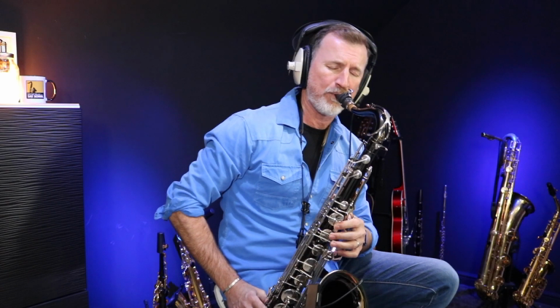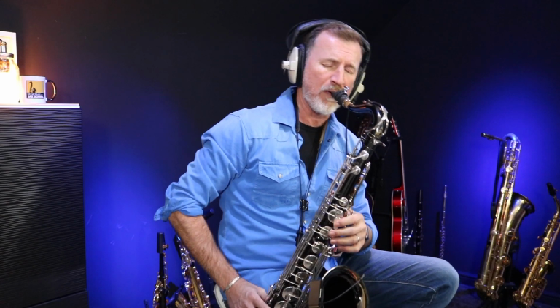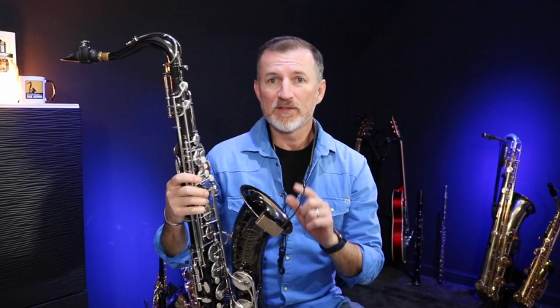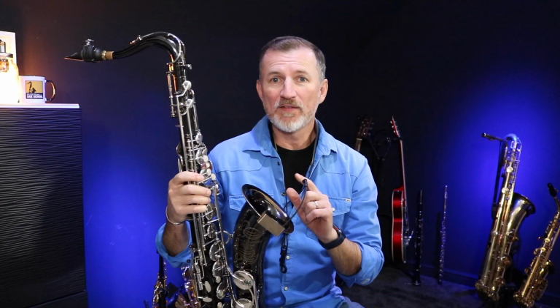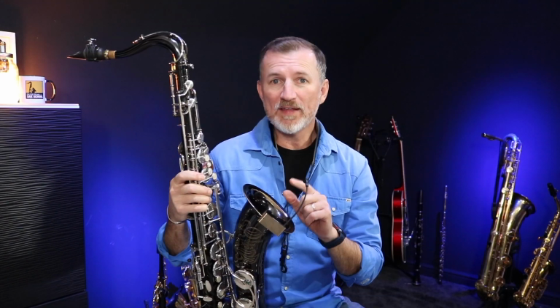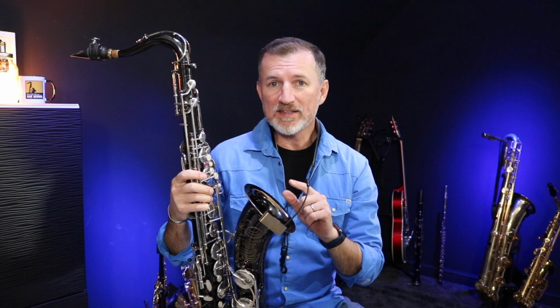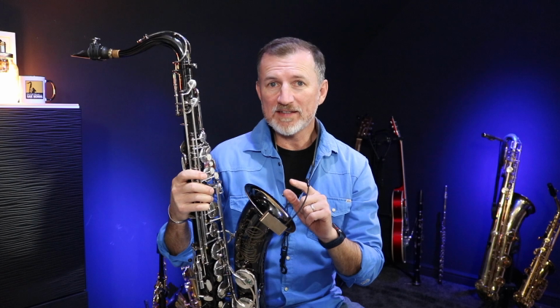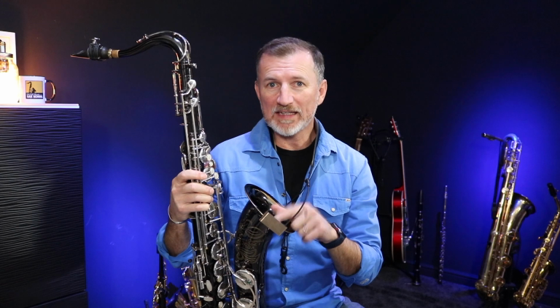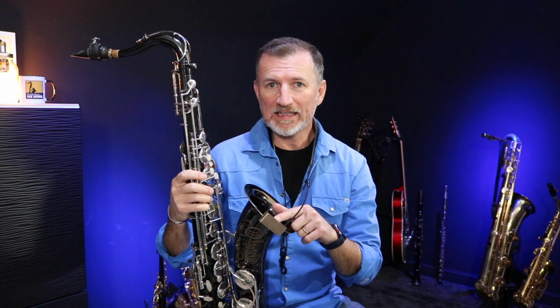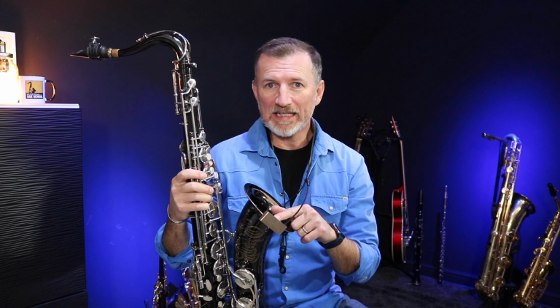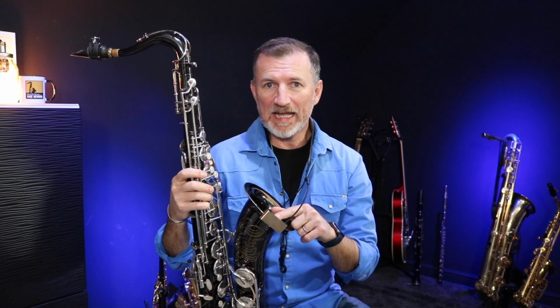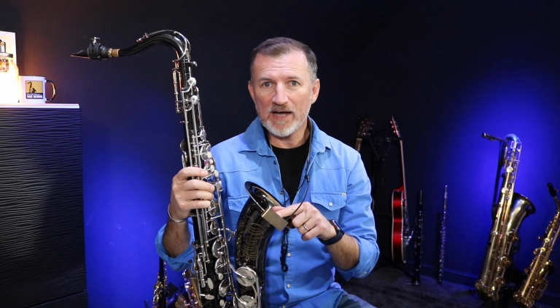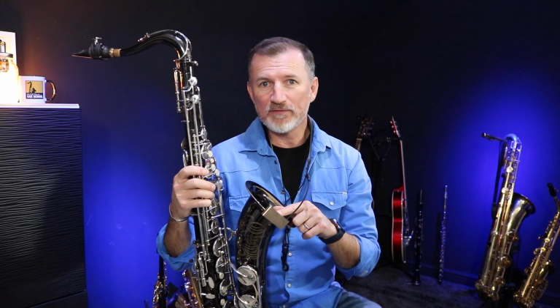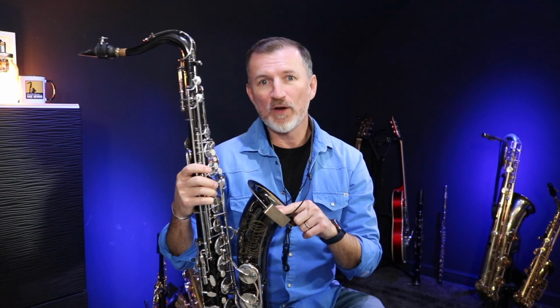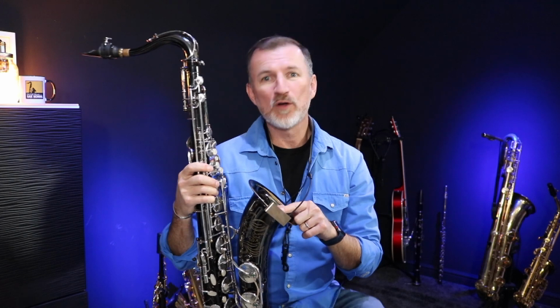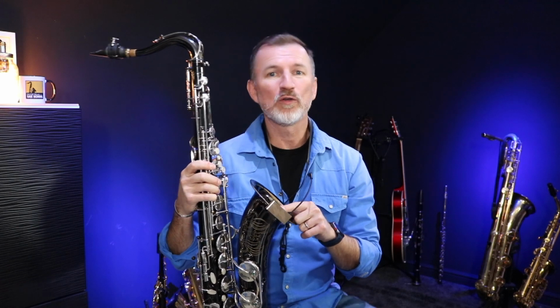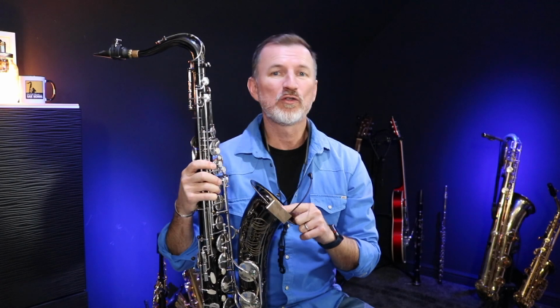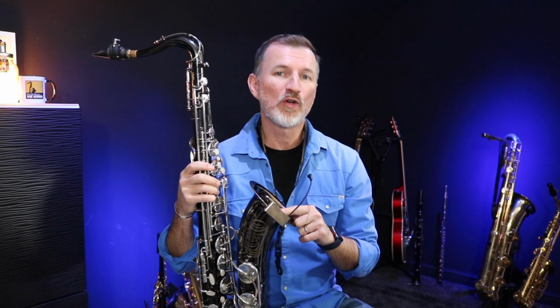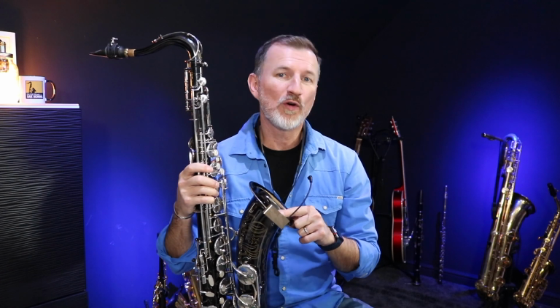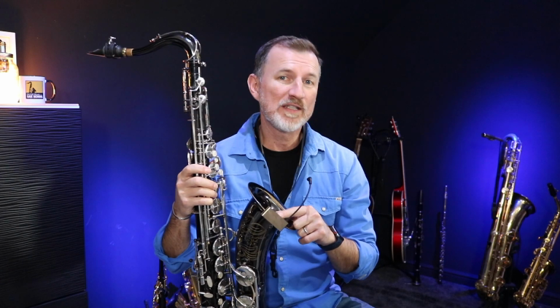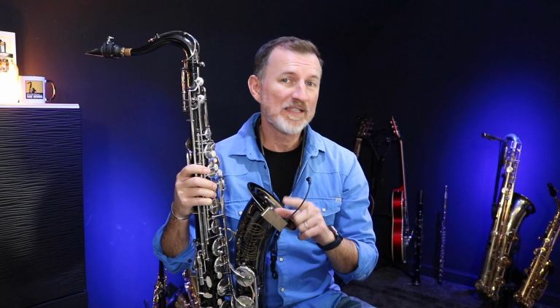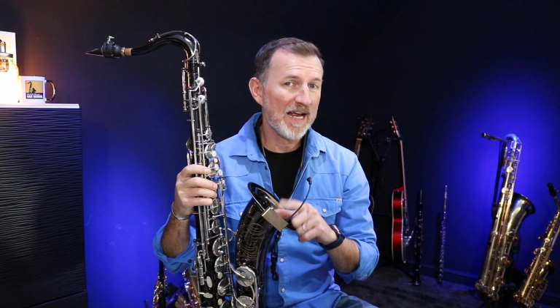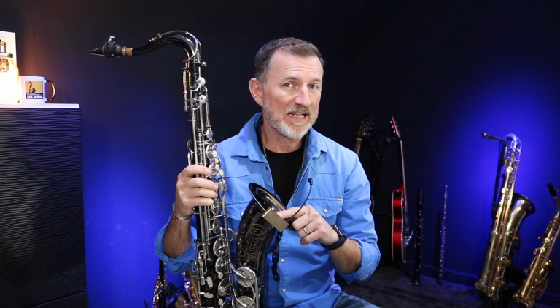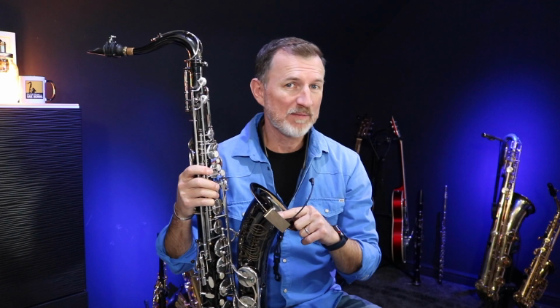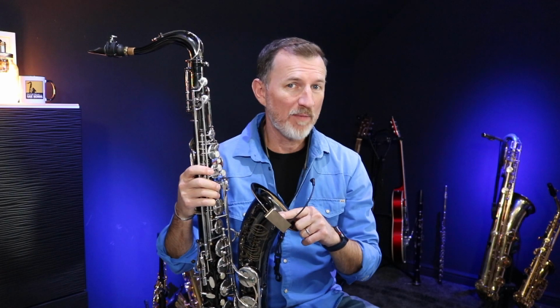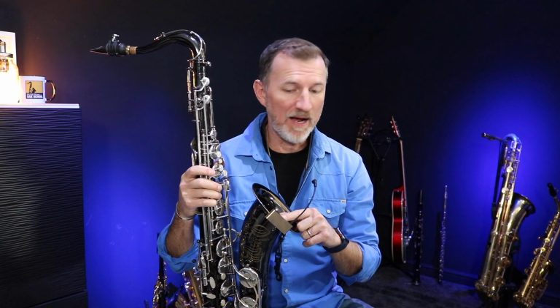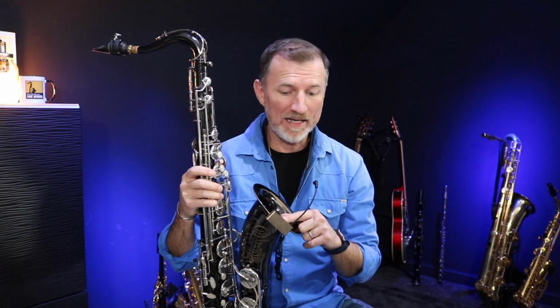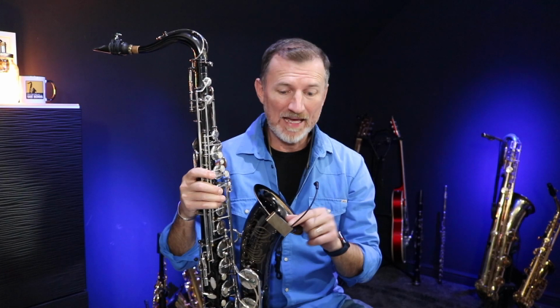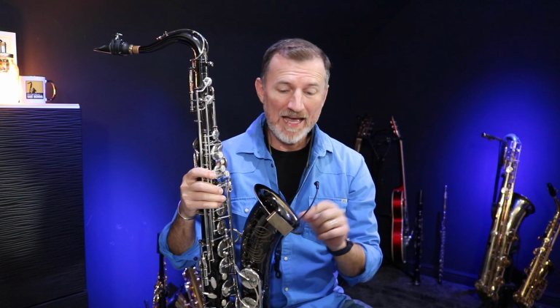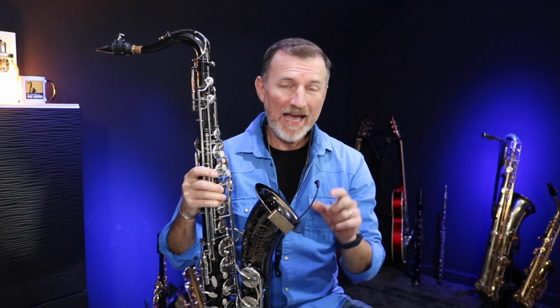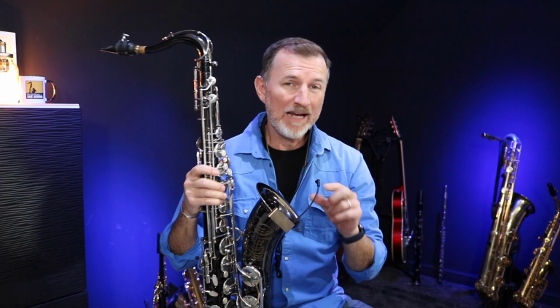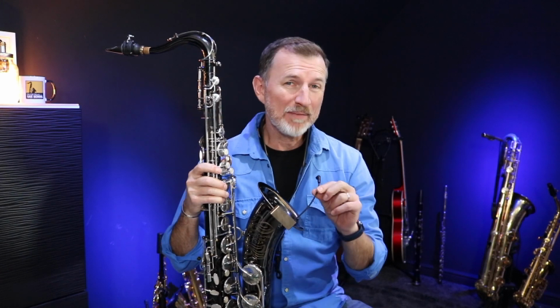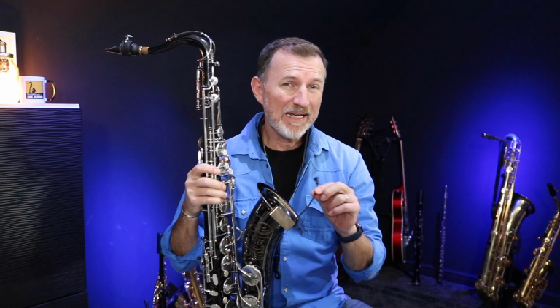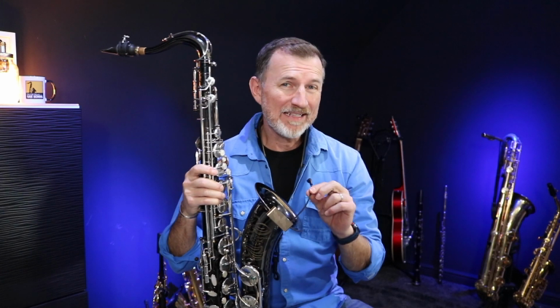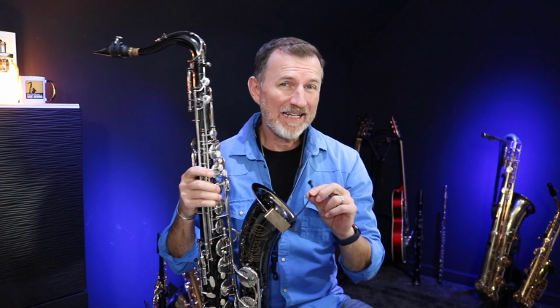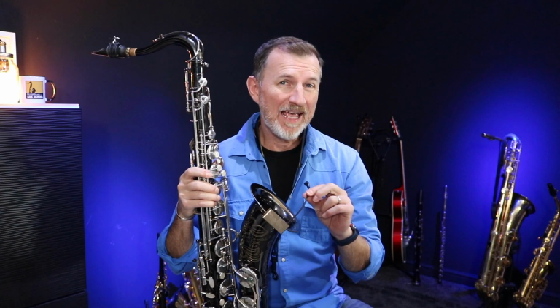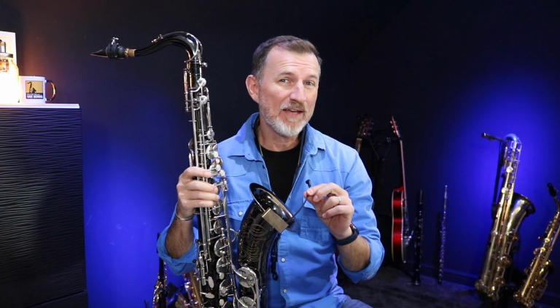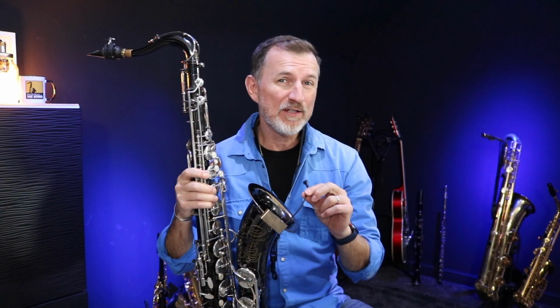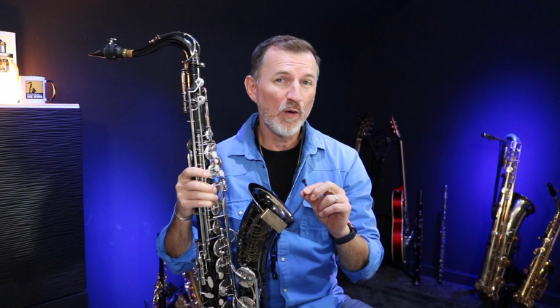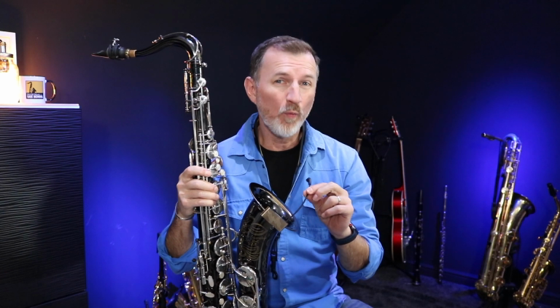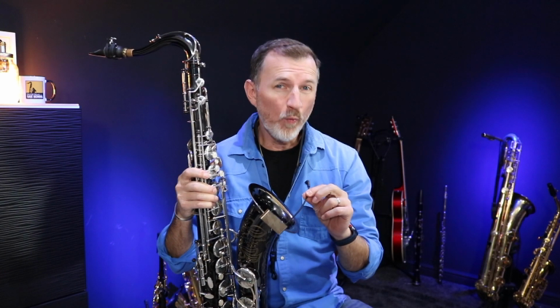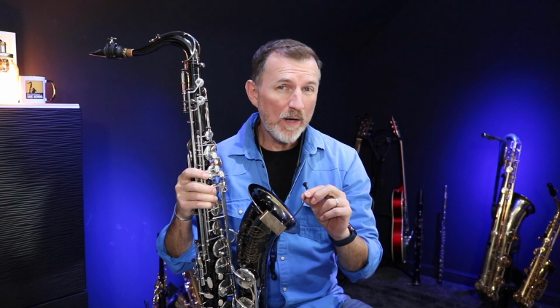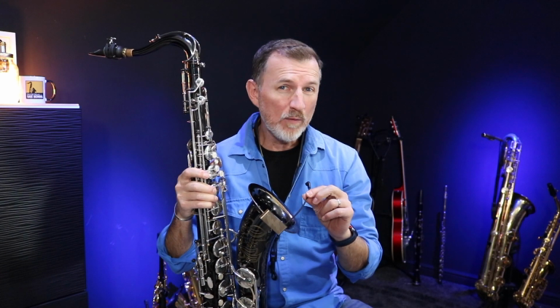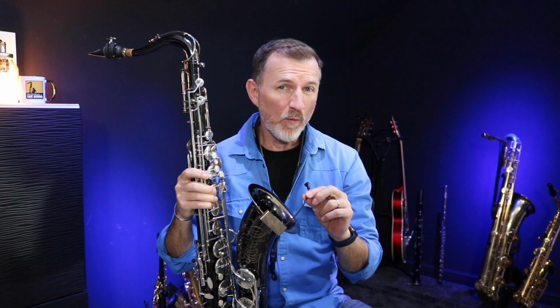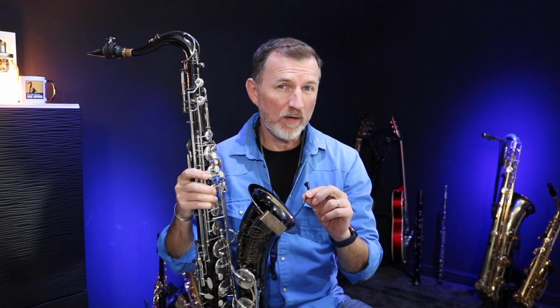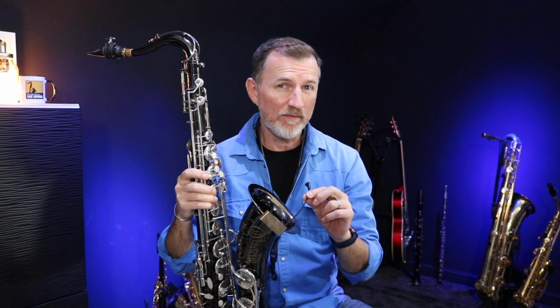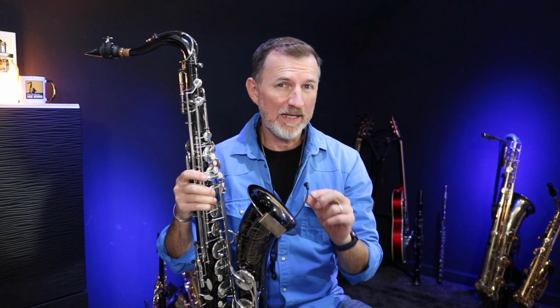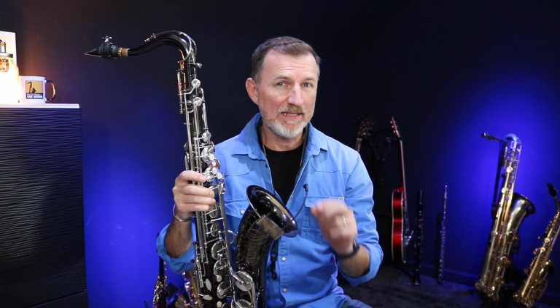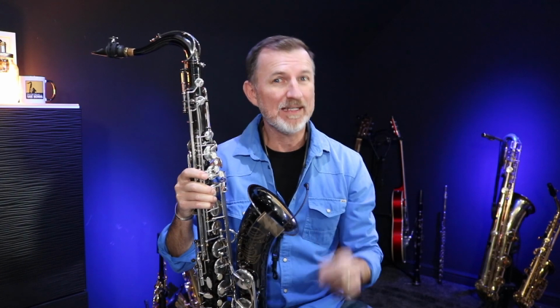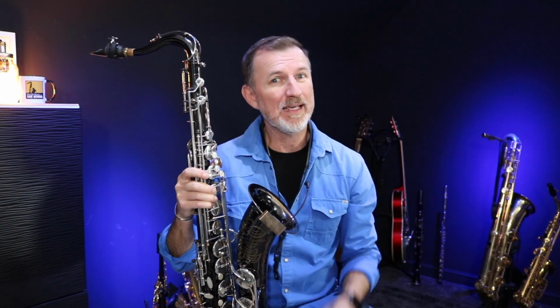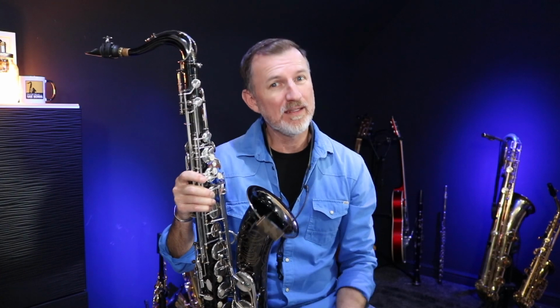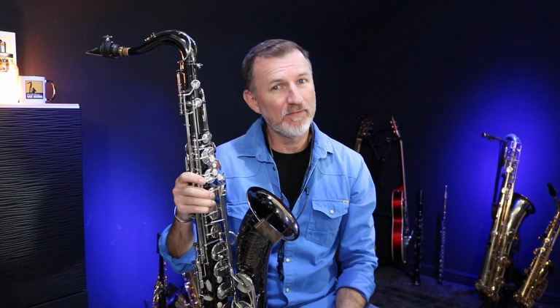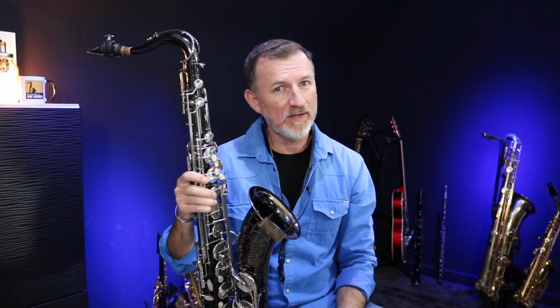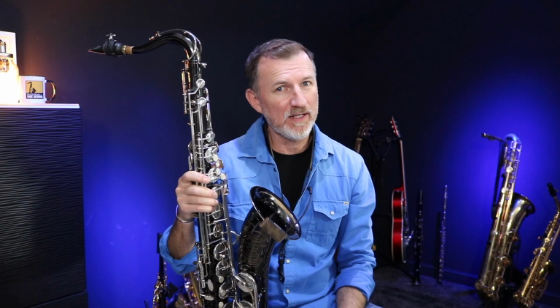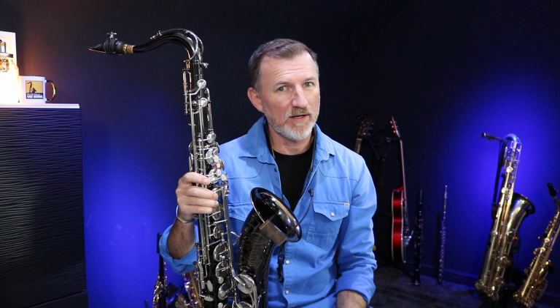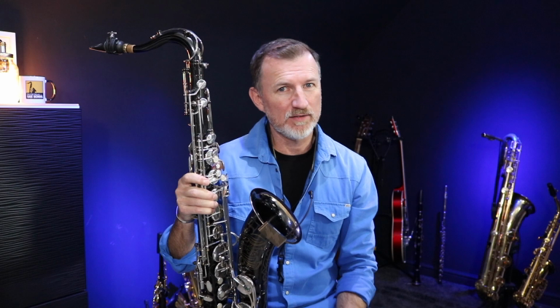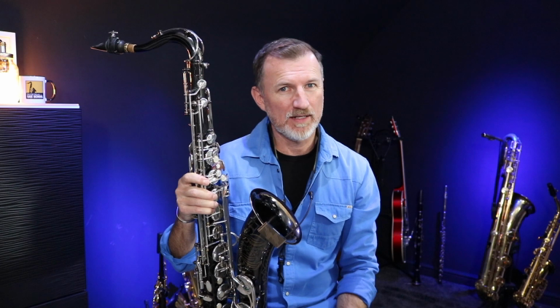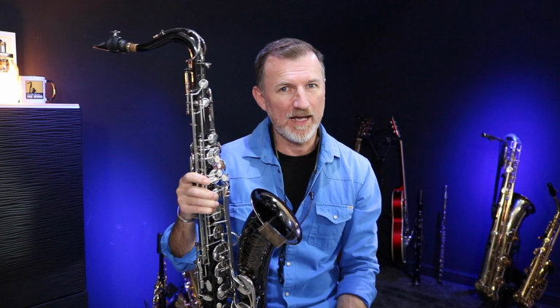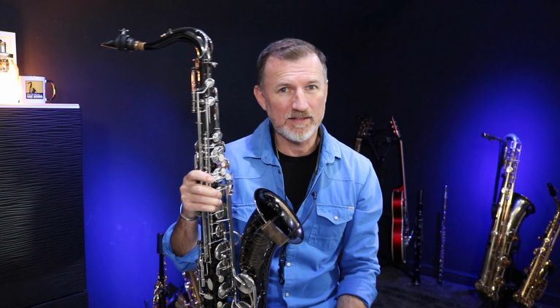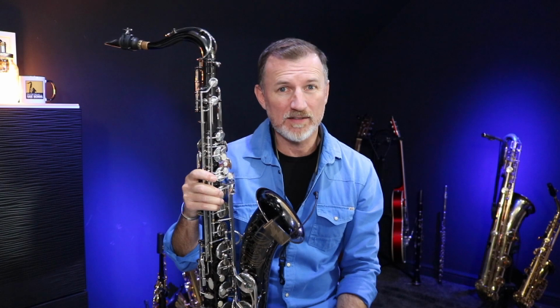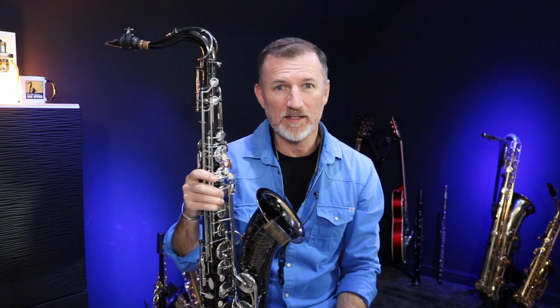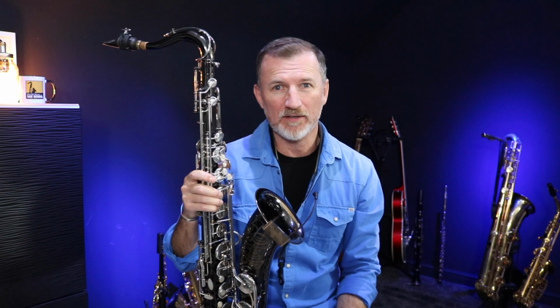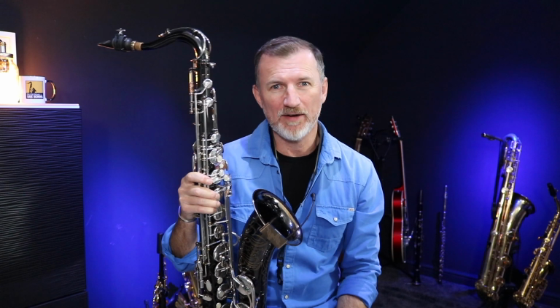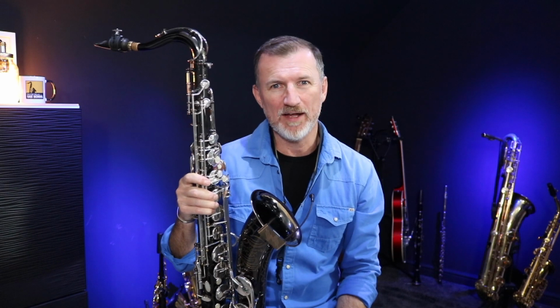So this is the Cloud Vocal Choice Sax Mic, and I'm going to tell you how you can win one of these in the video today, so stick around.